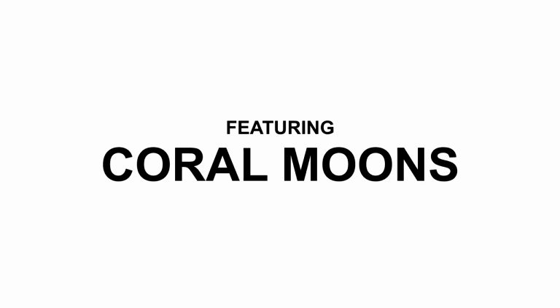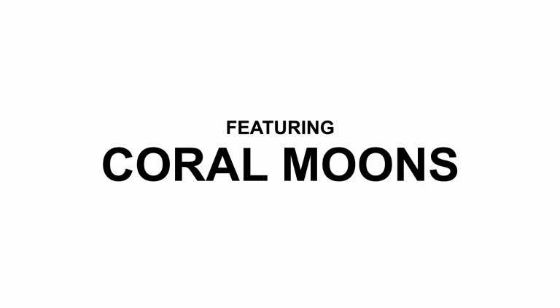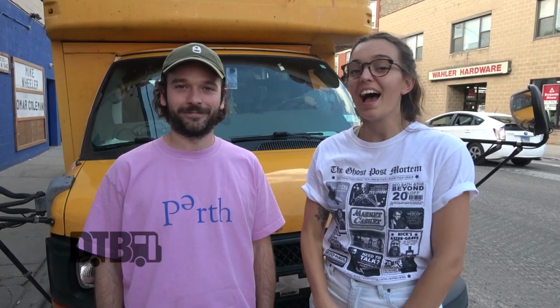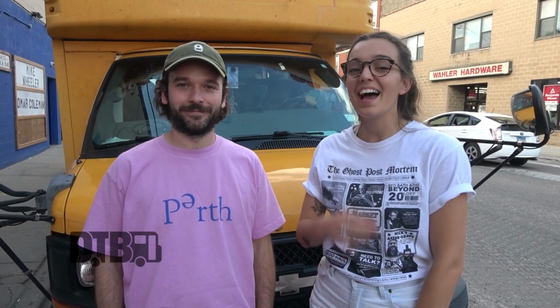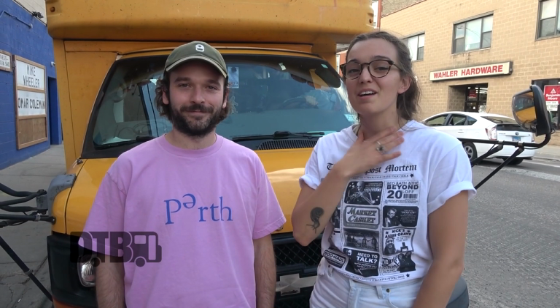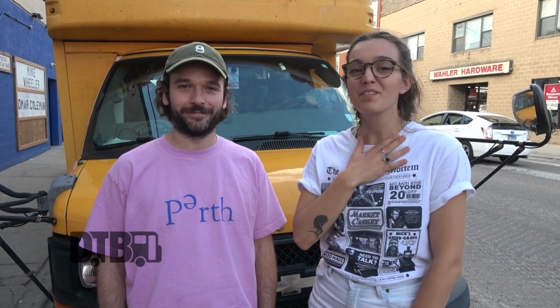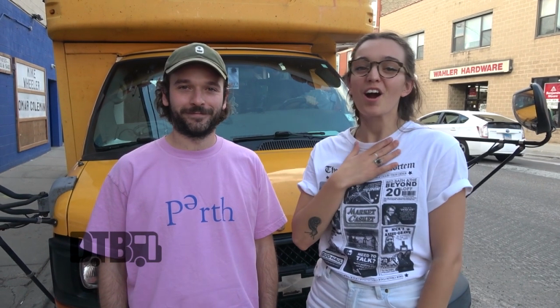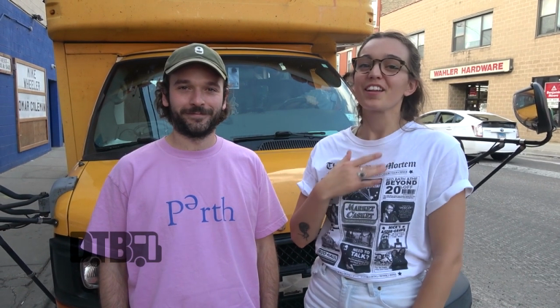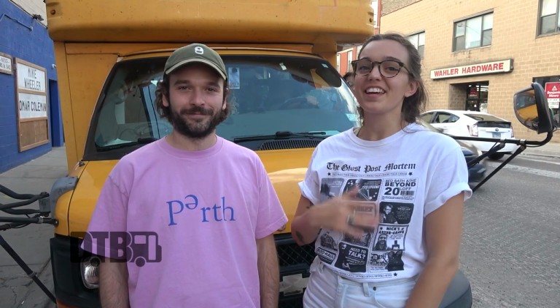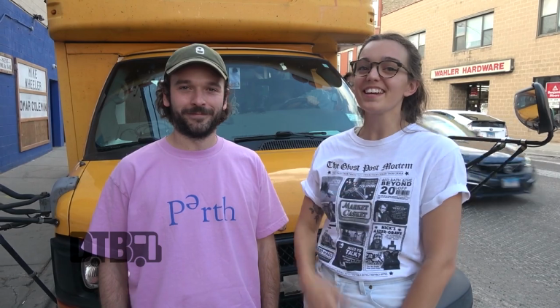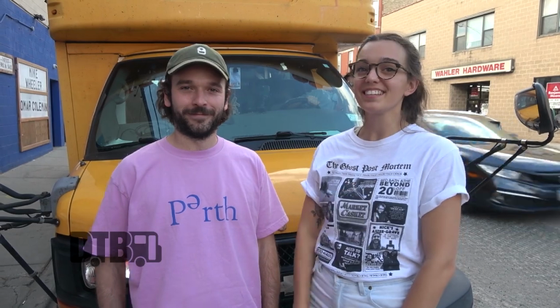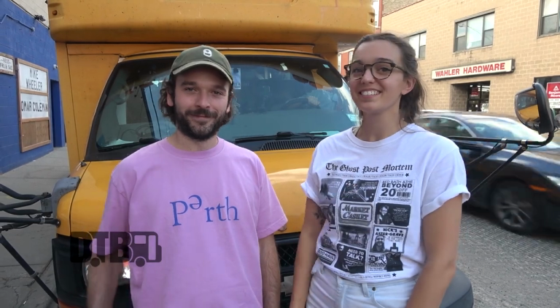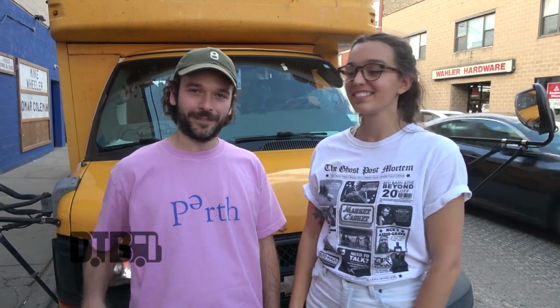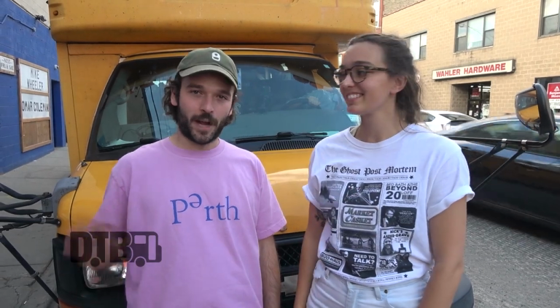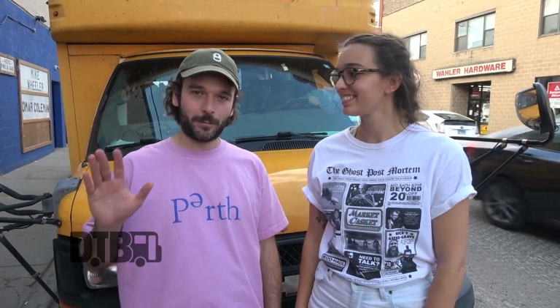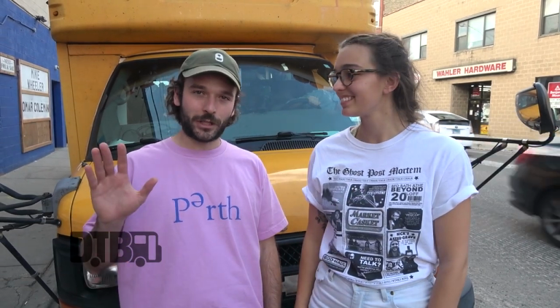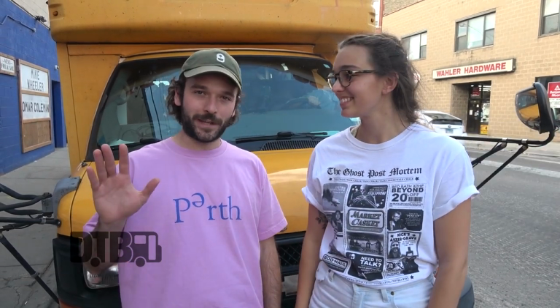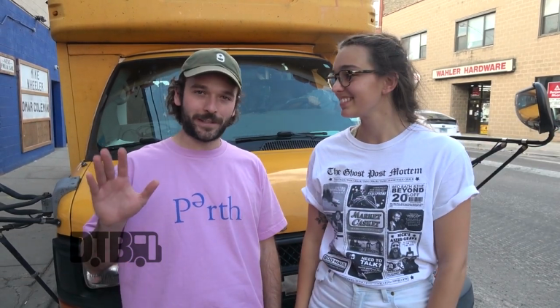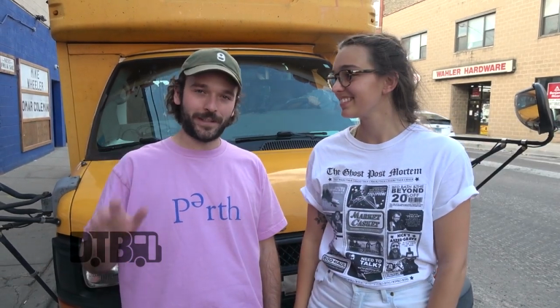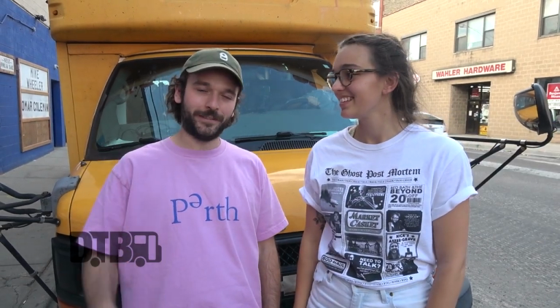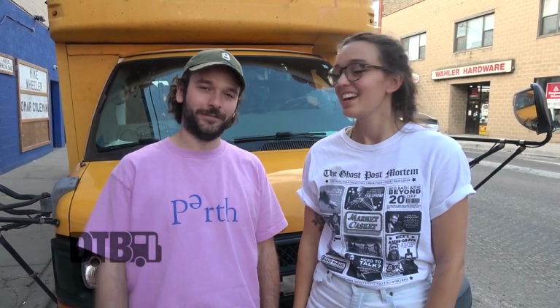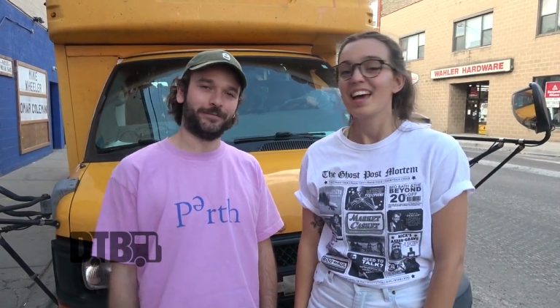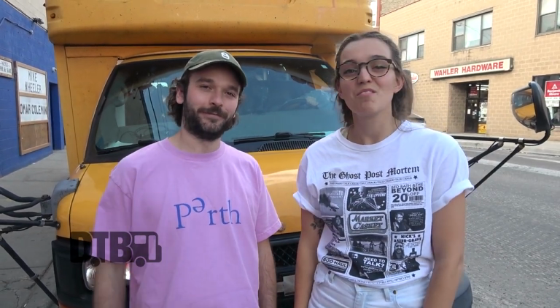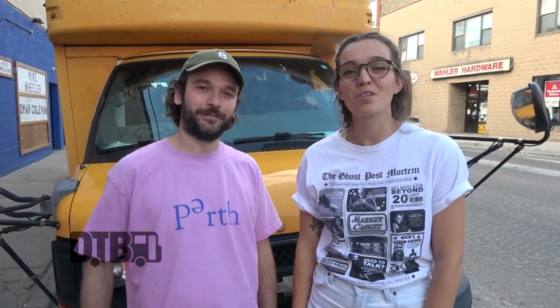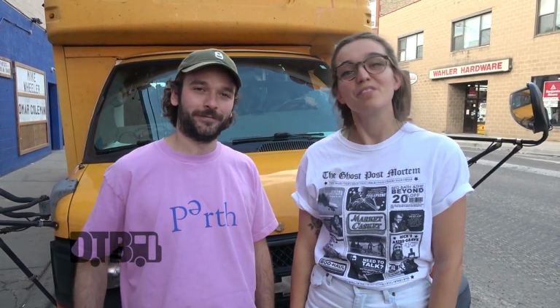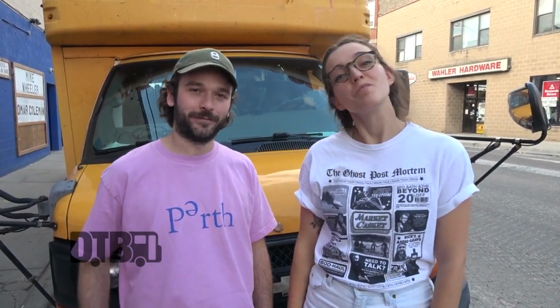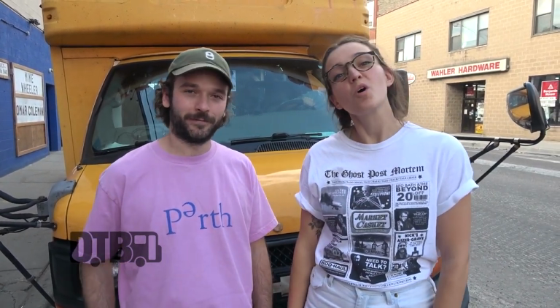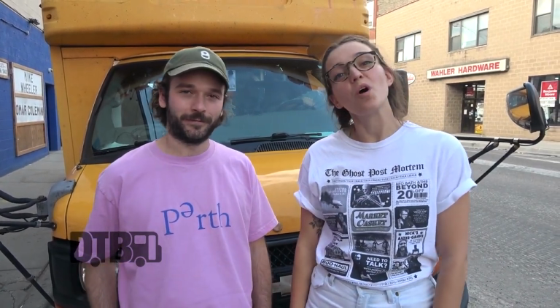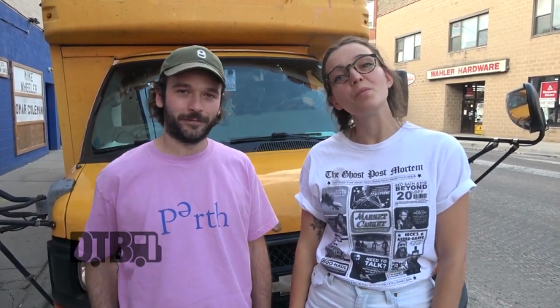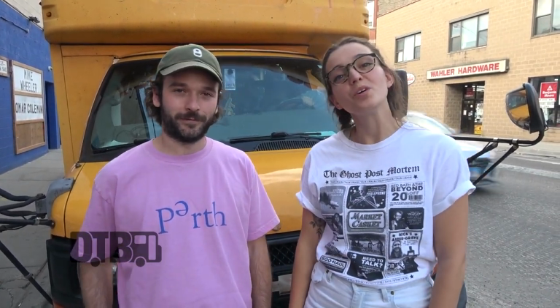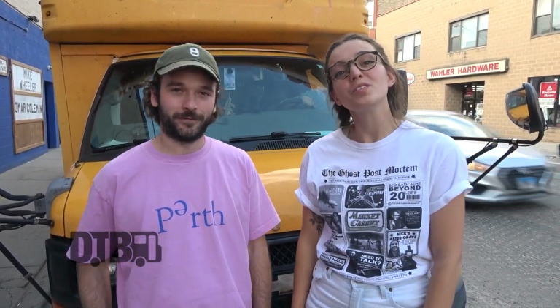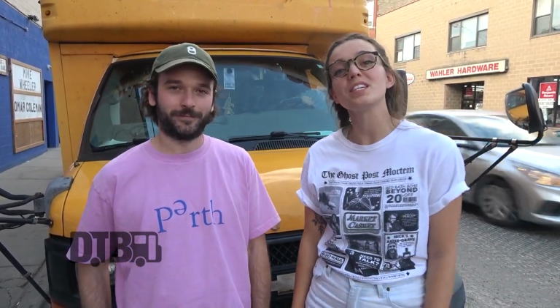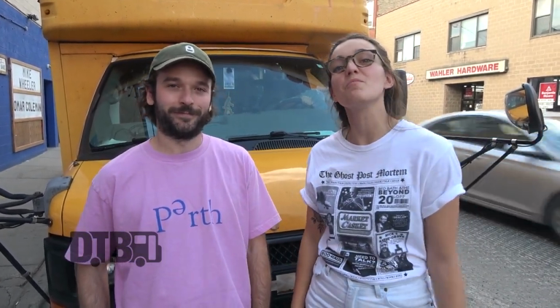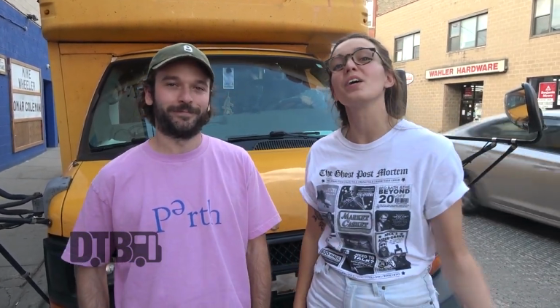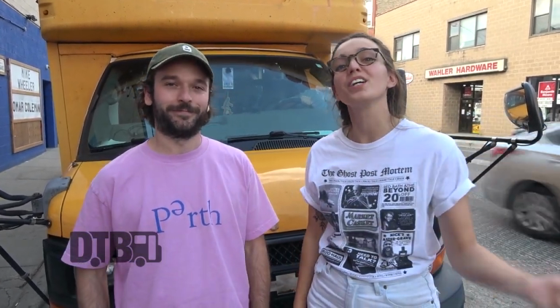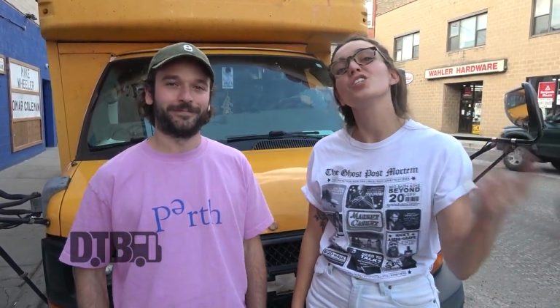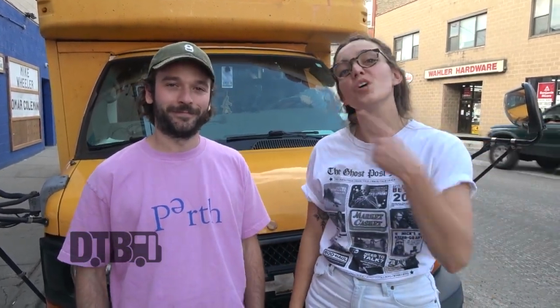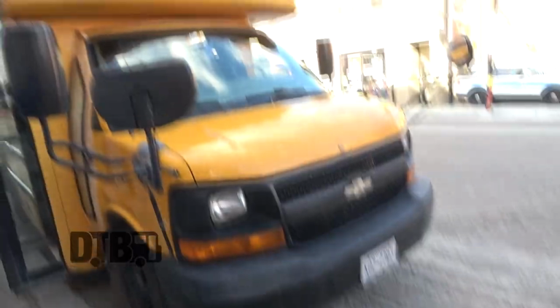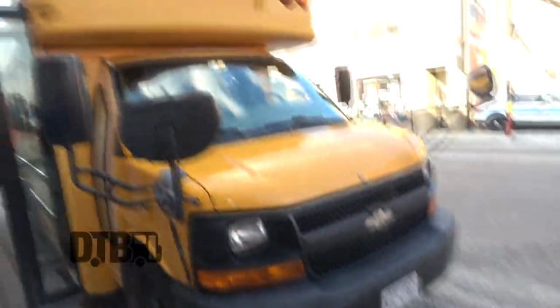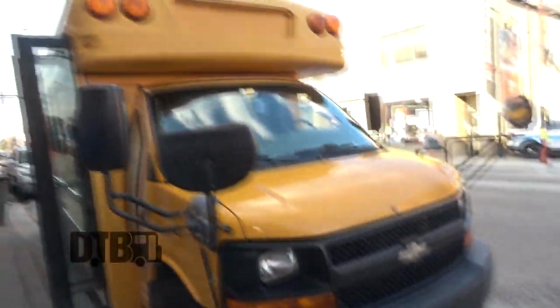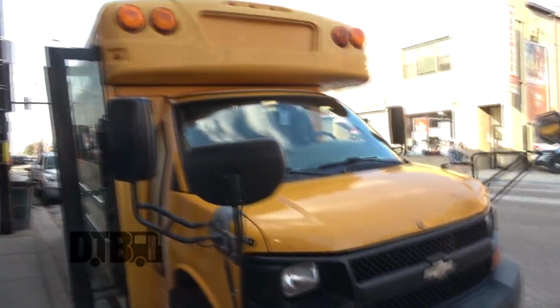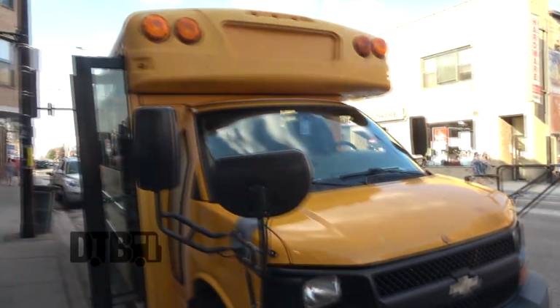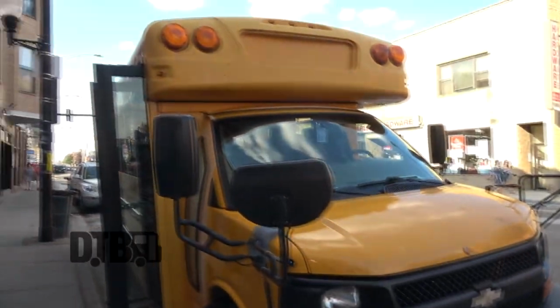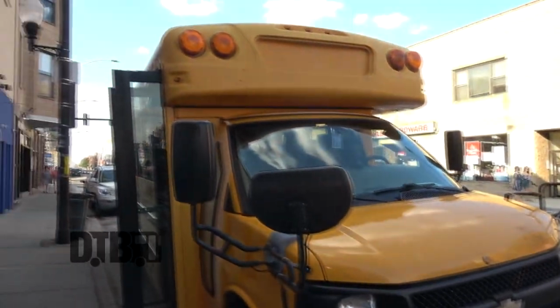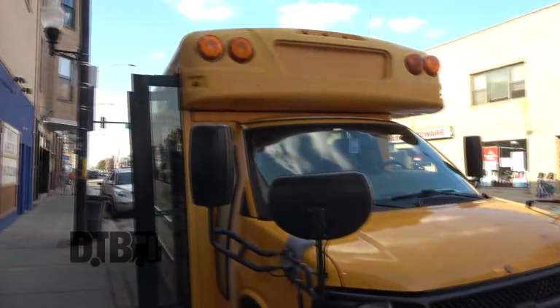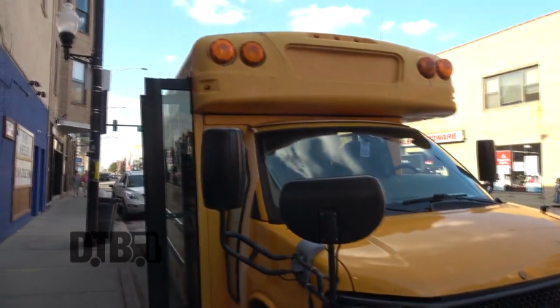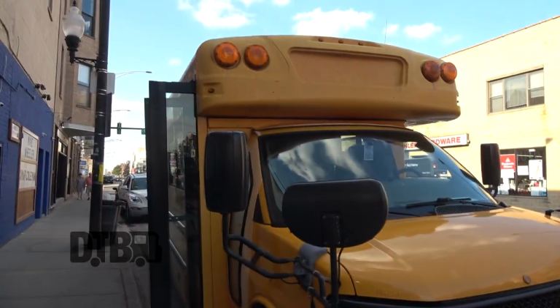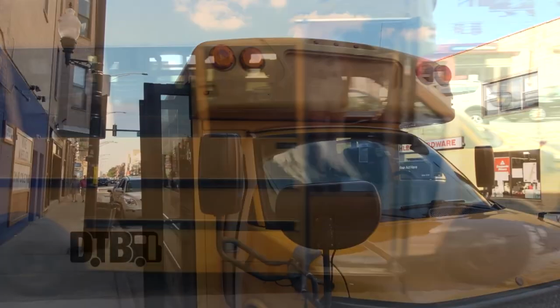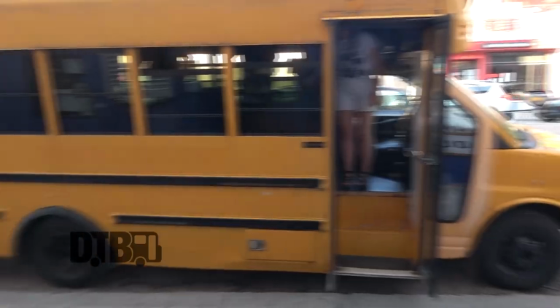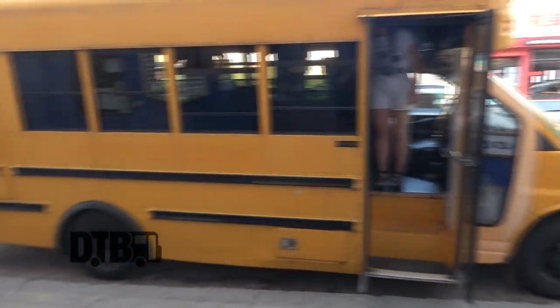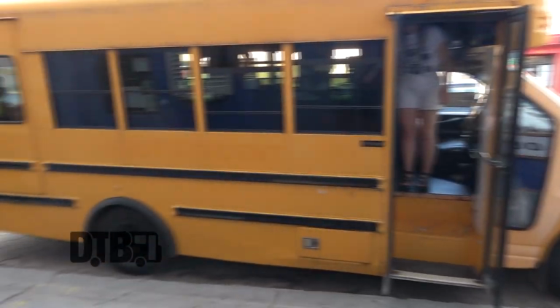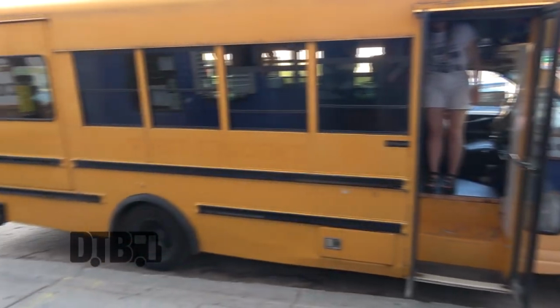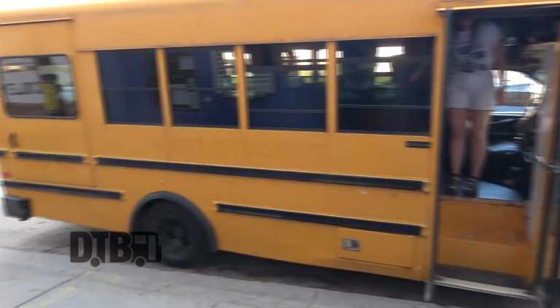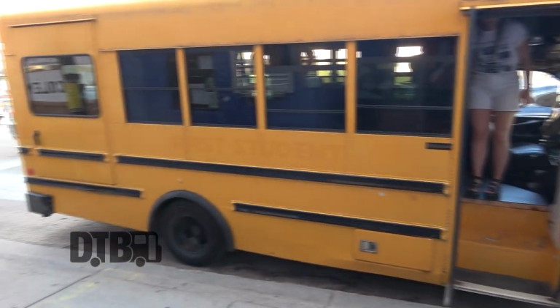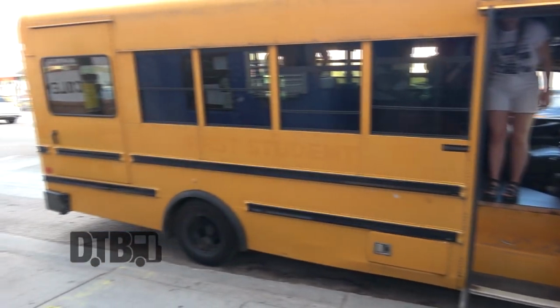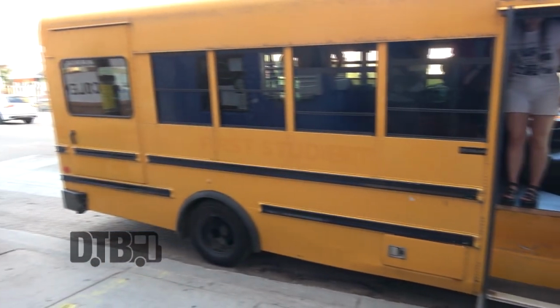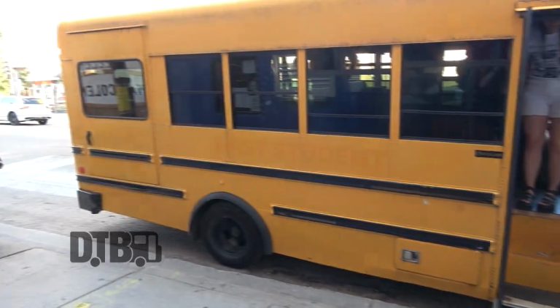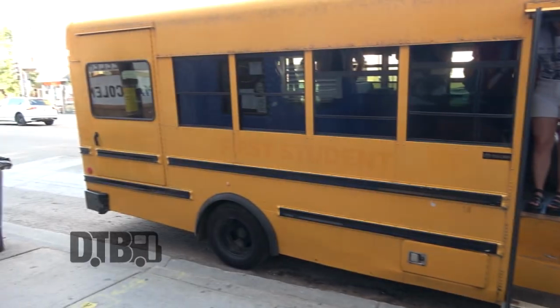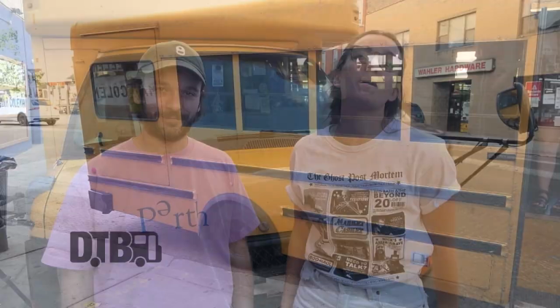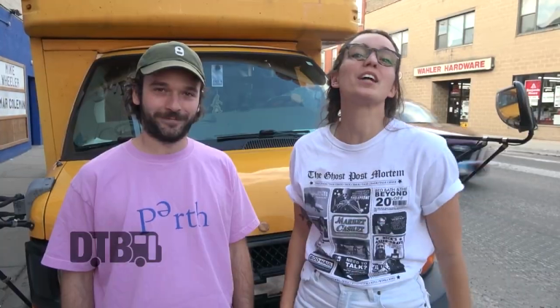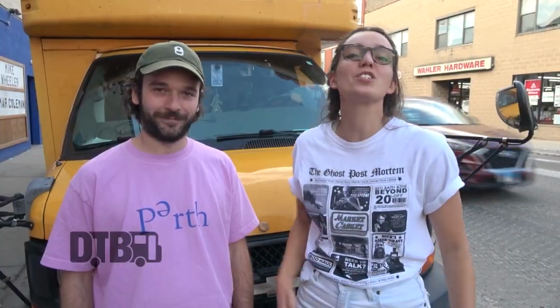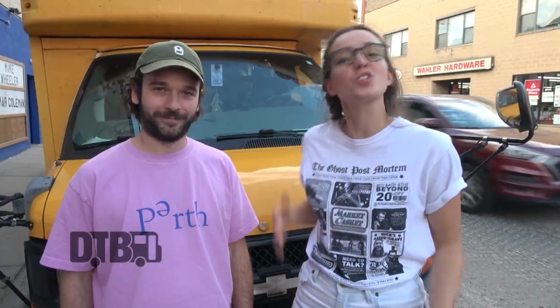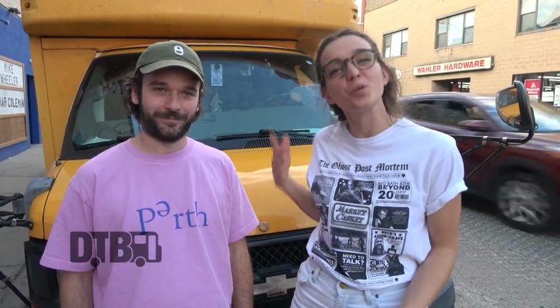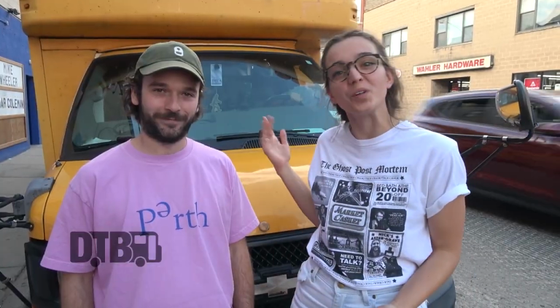Hi, I'm Carly. I'm Justin. And we're from Coral Moons, and we're going to show you about our 2009 Chevy Express school bus.